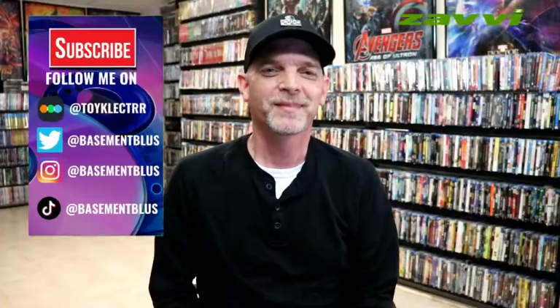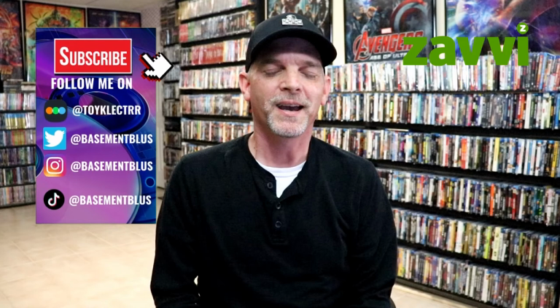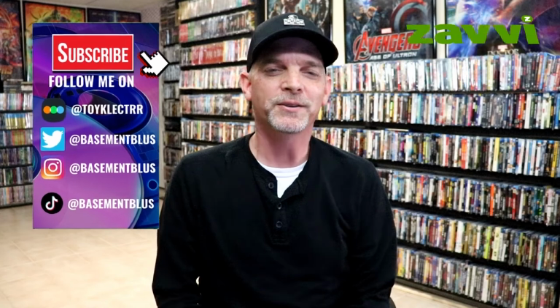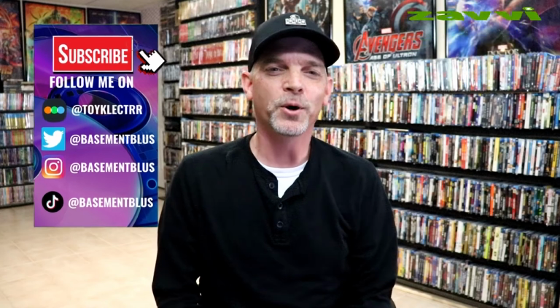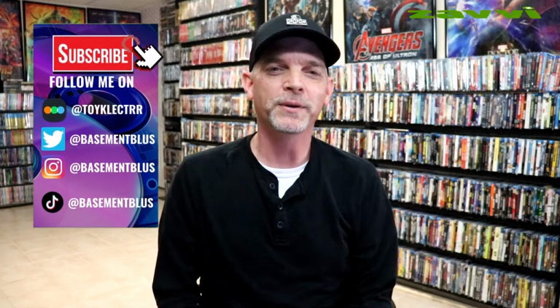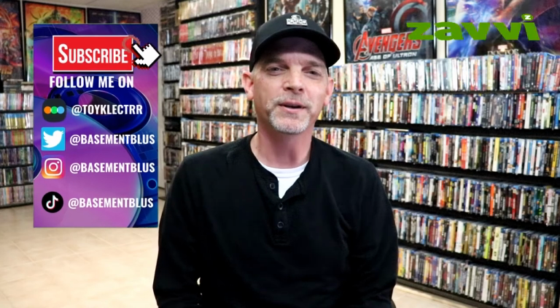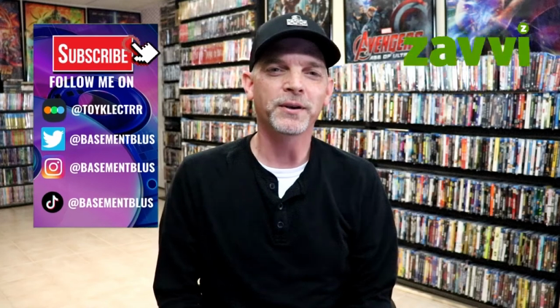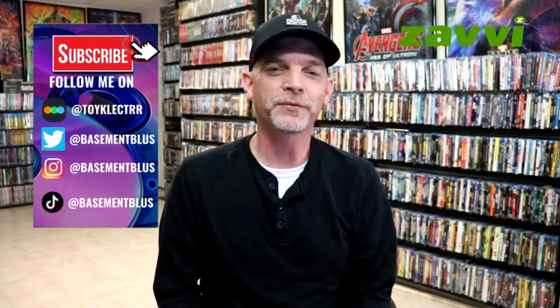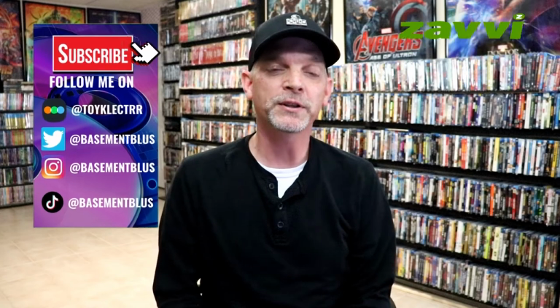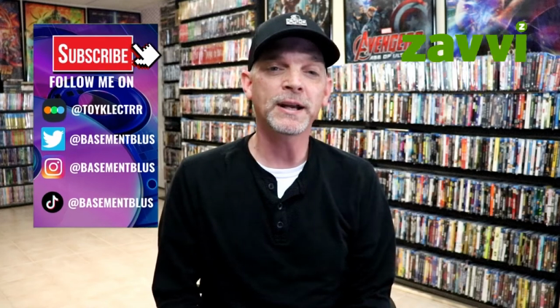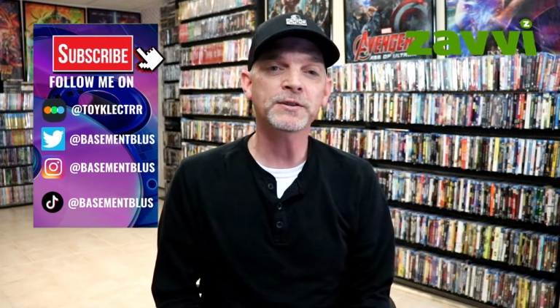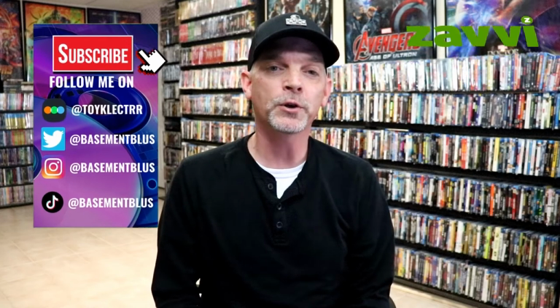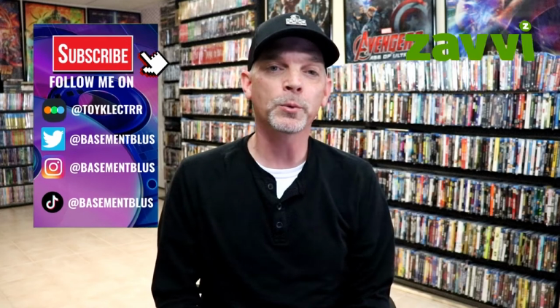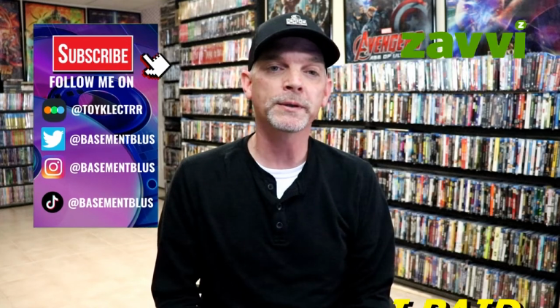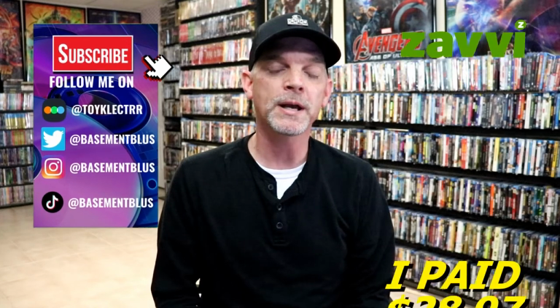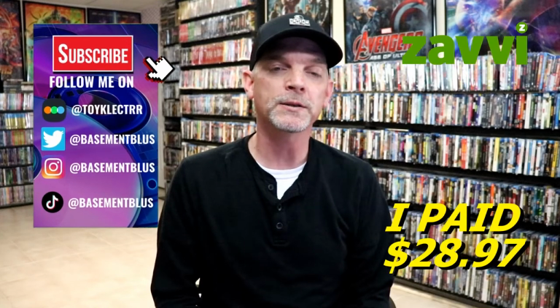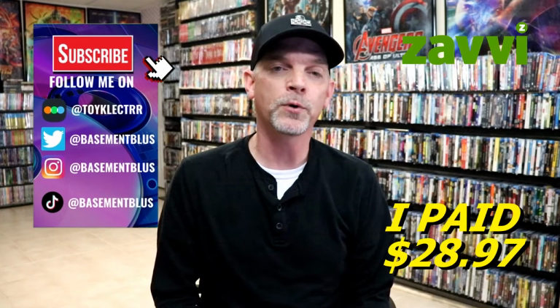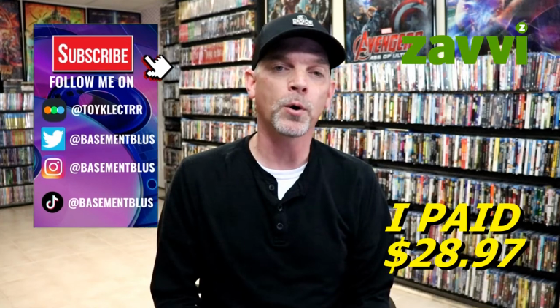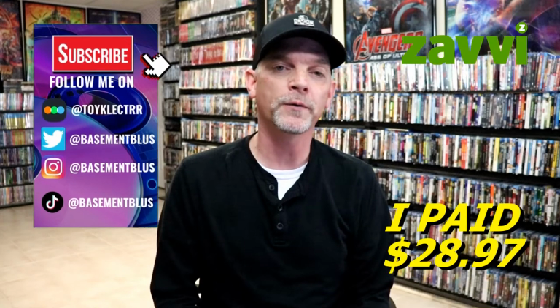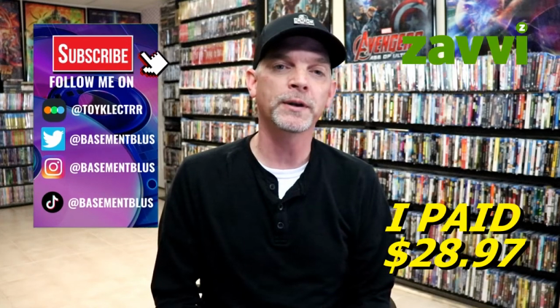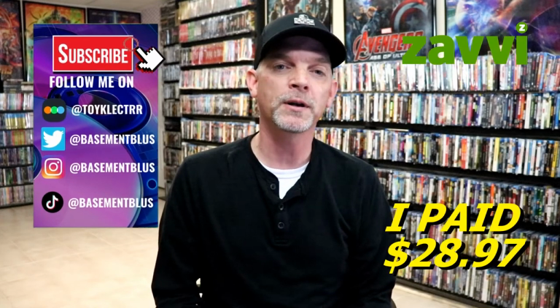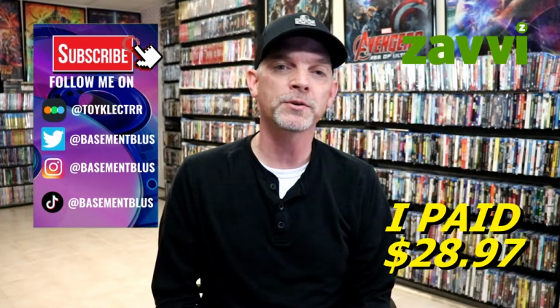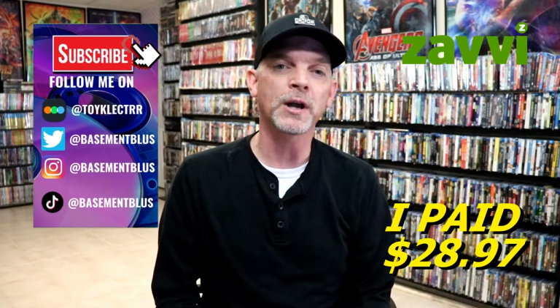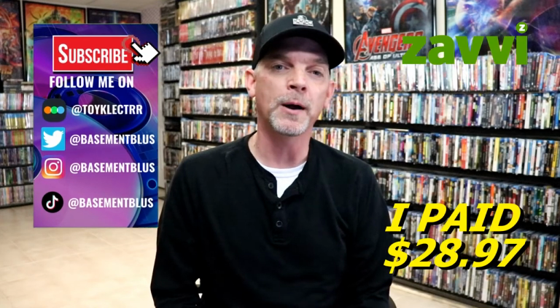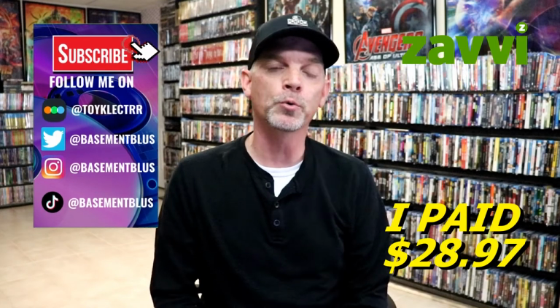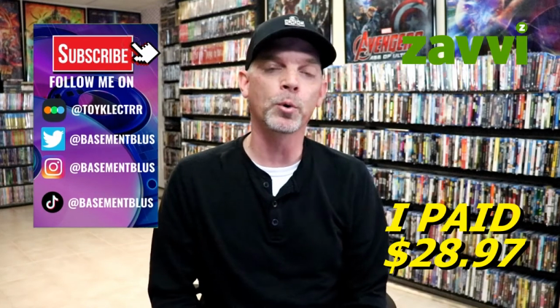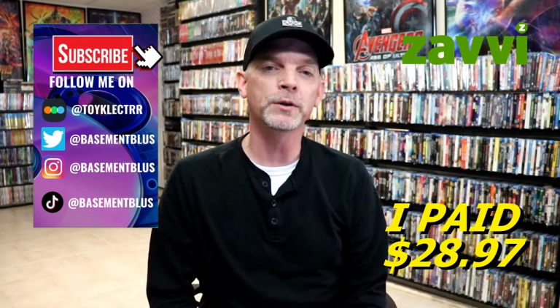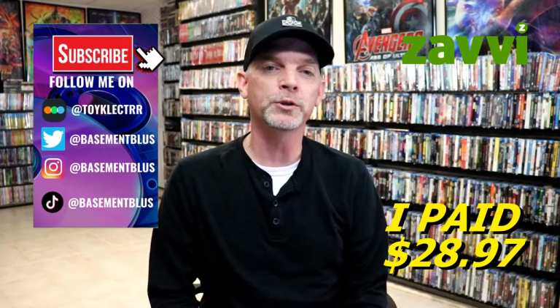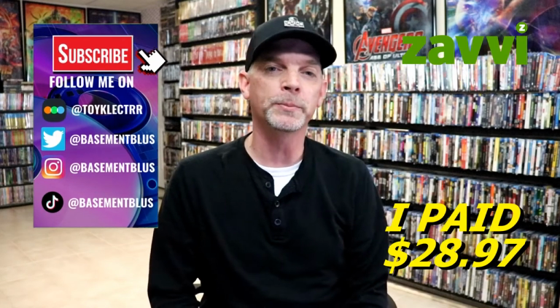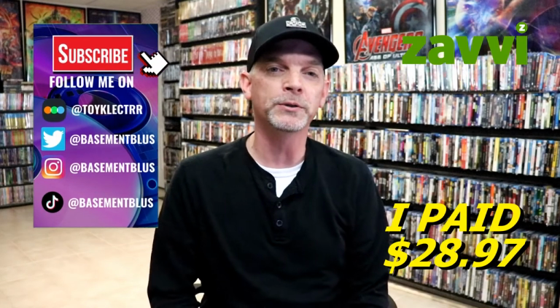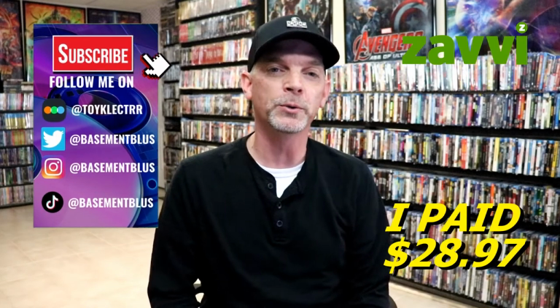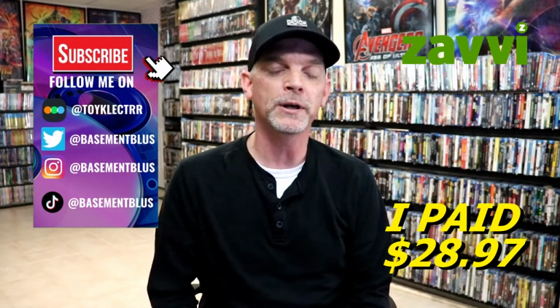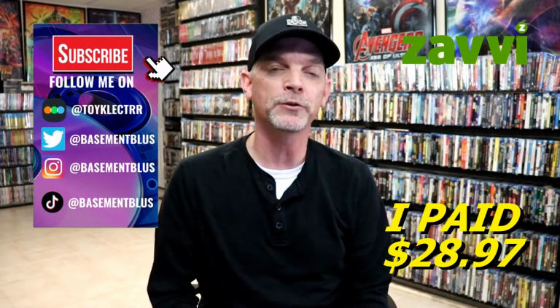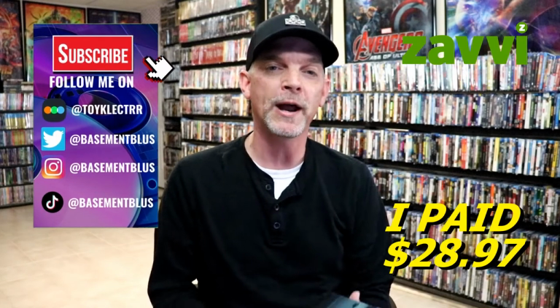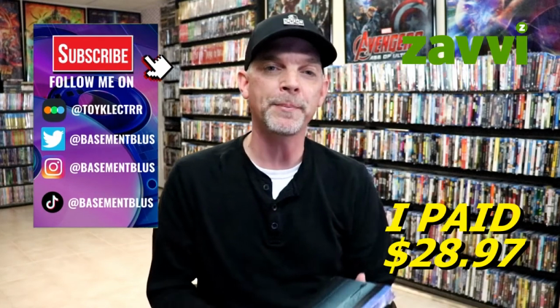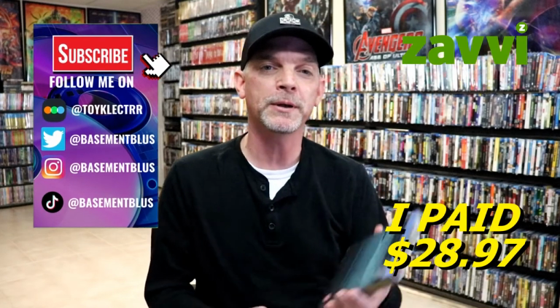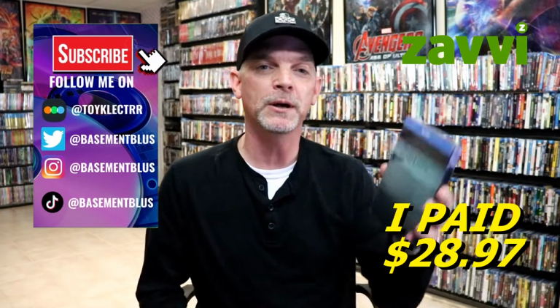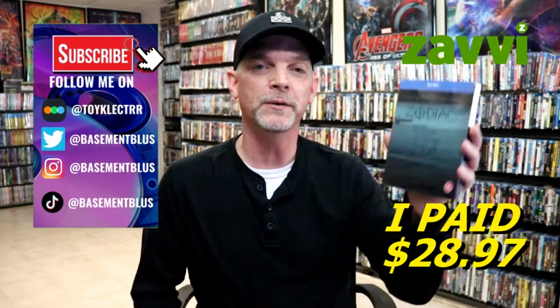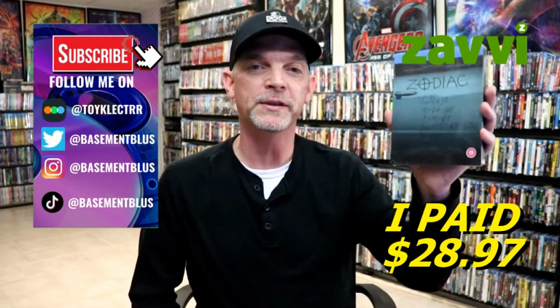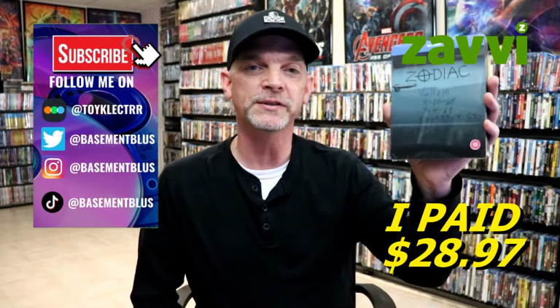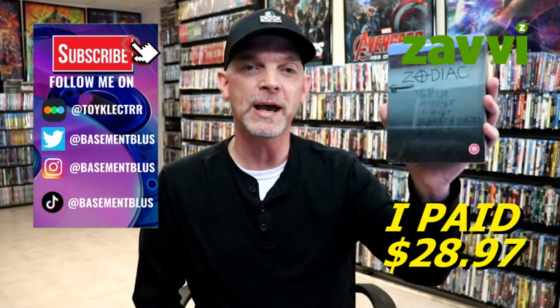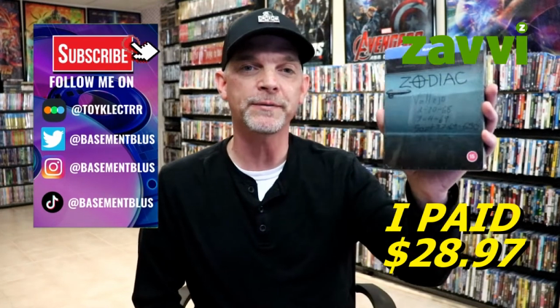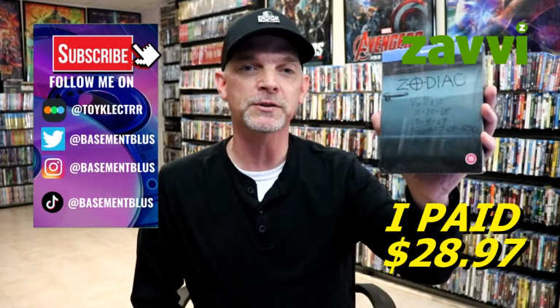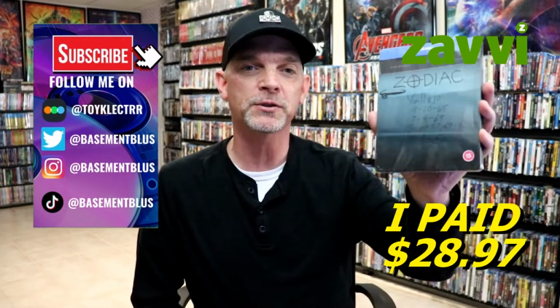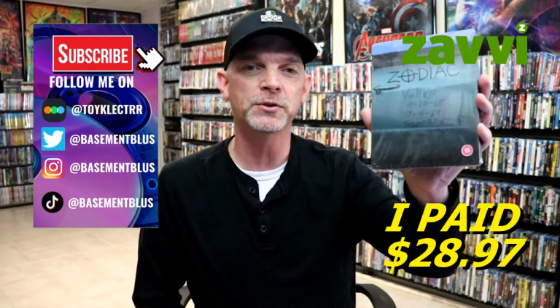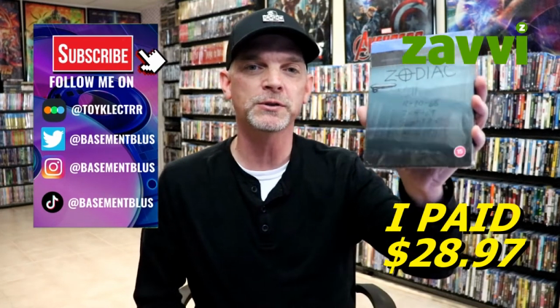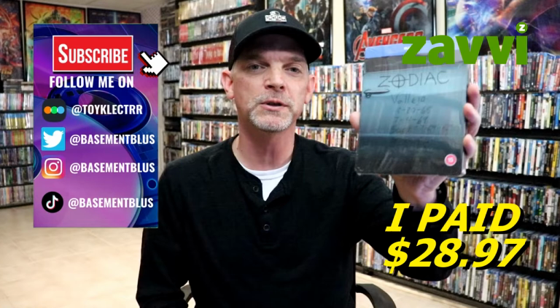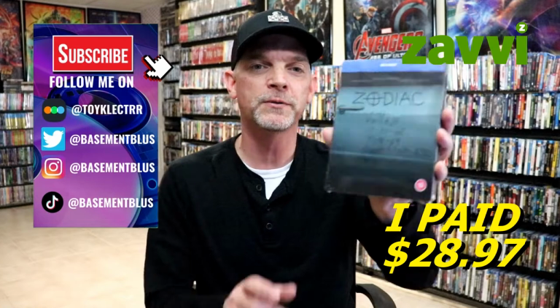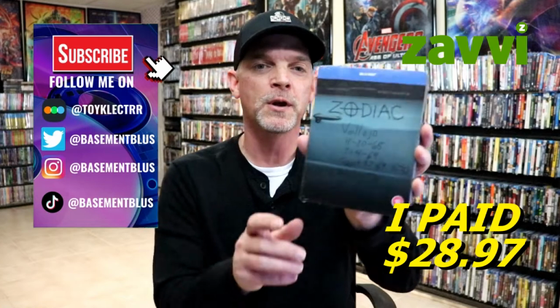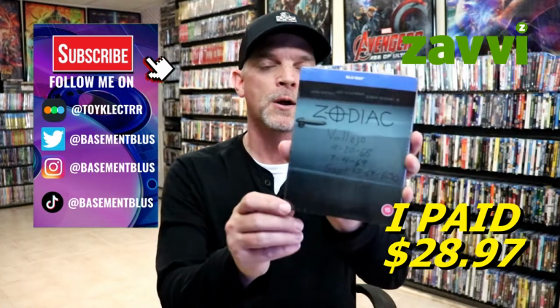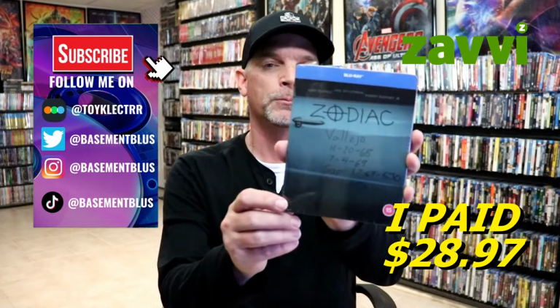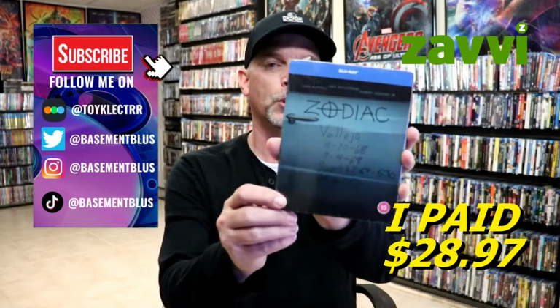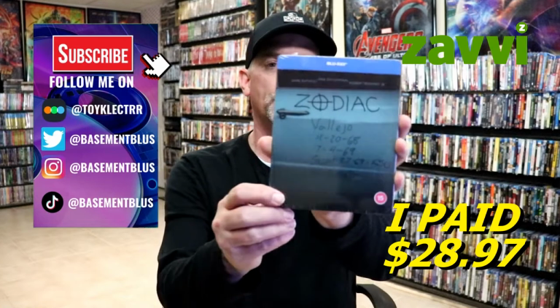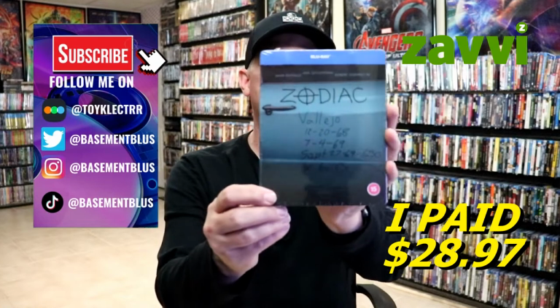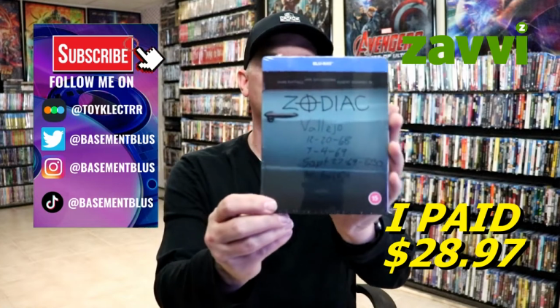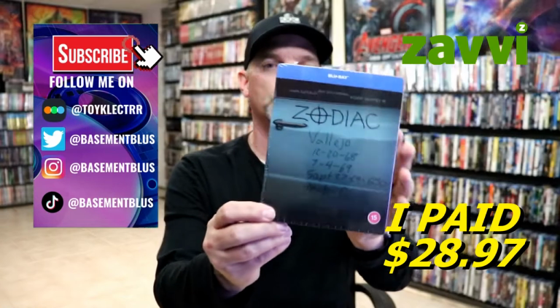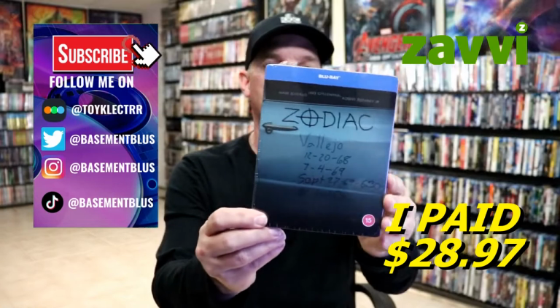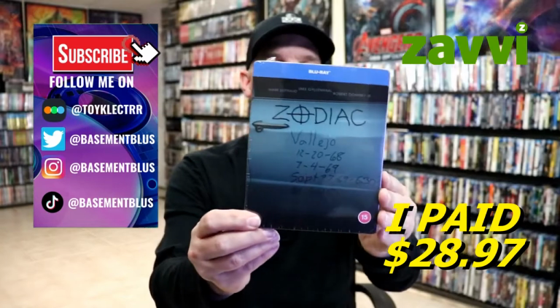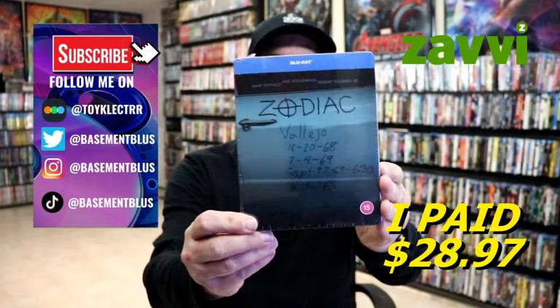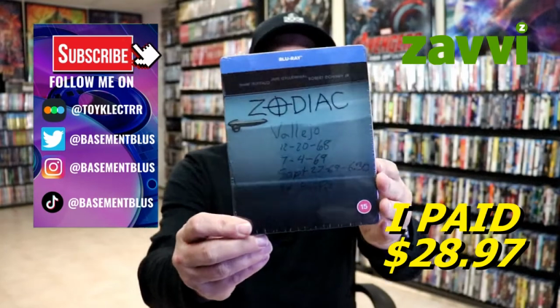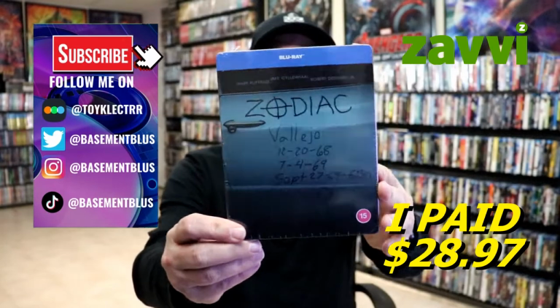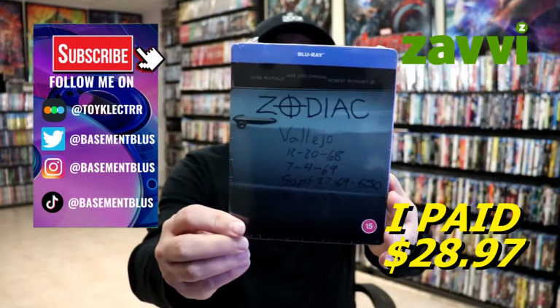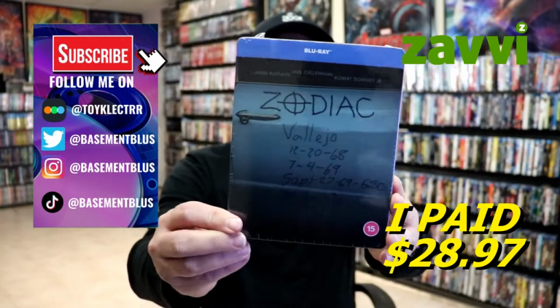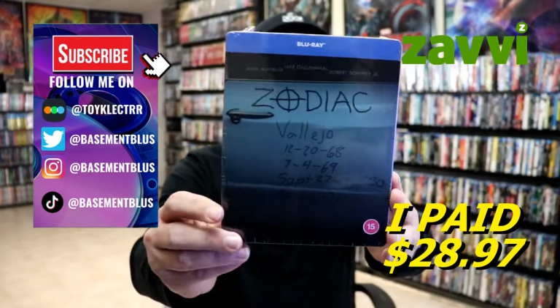Hey, Tony here. For today's 31 Days of Horror videos, I'm going to be doing an unwrapping of the Zavvi exclusive Blu-ray Steelbook for Zodiac.